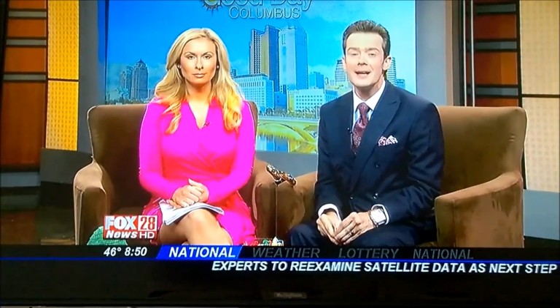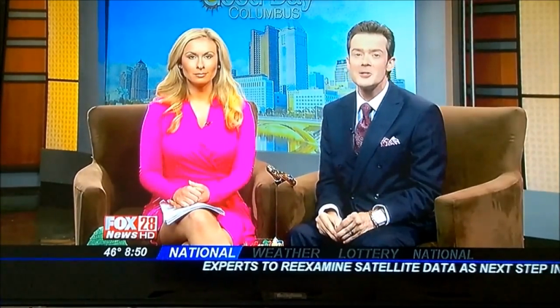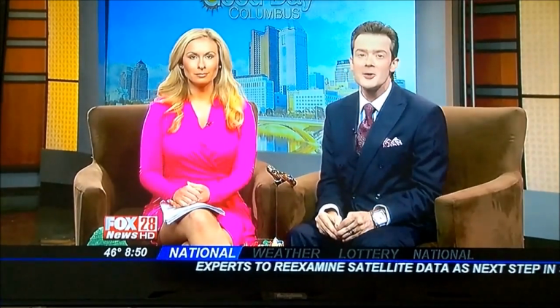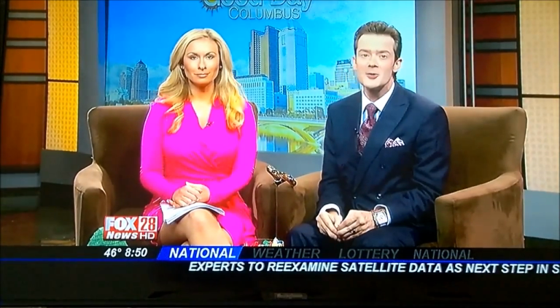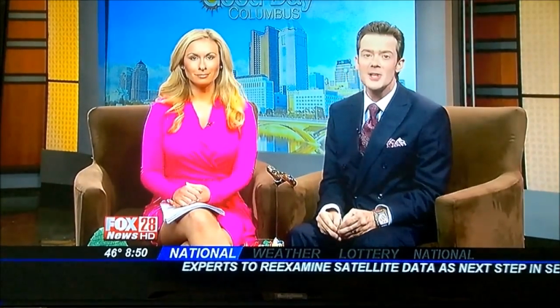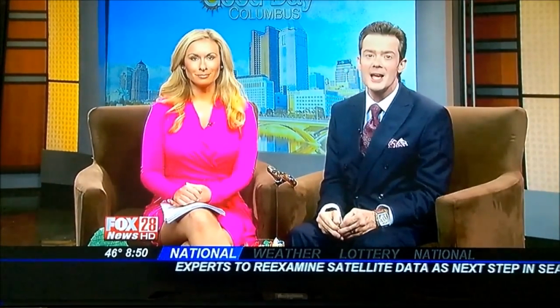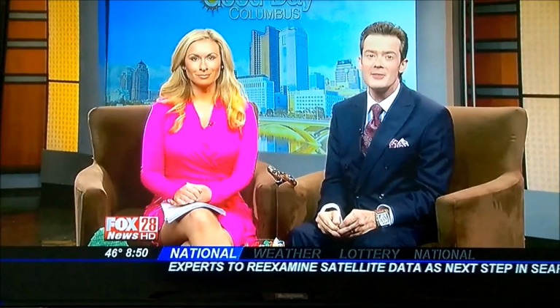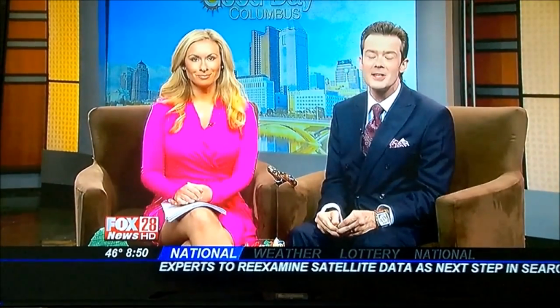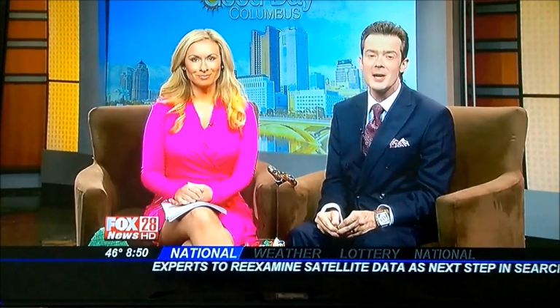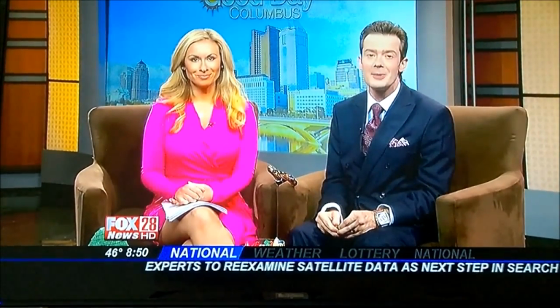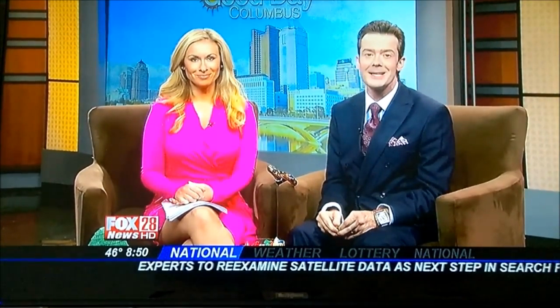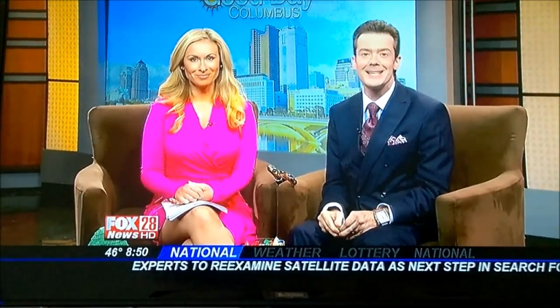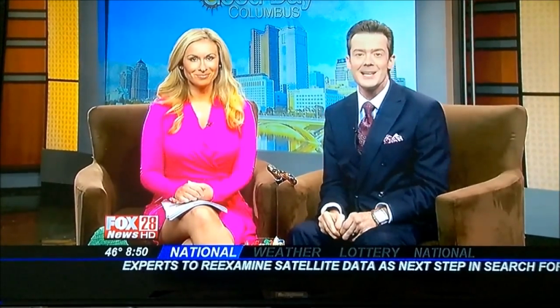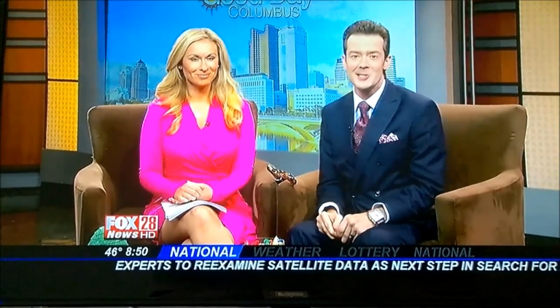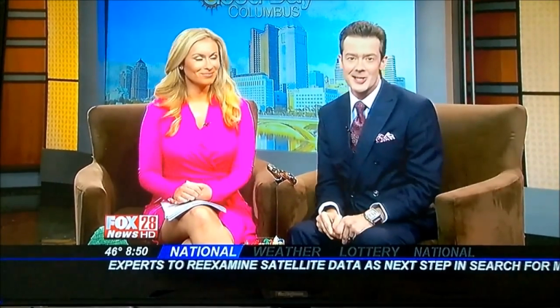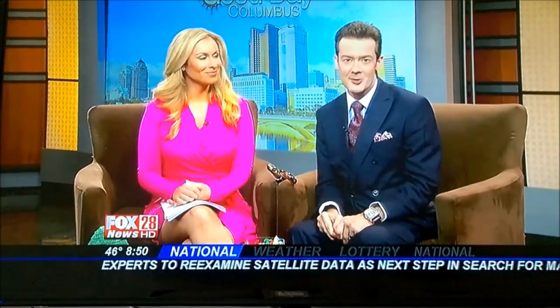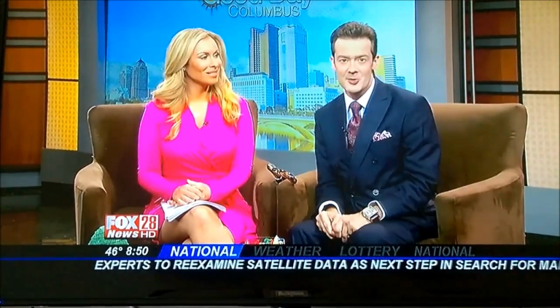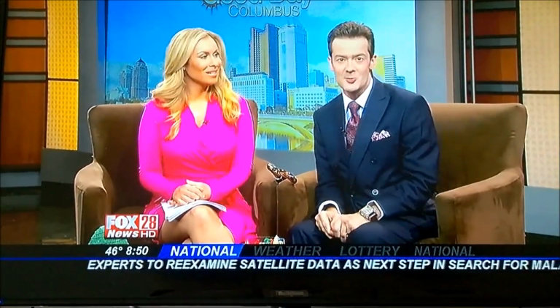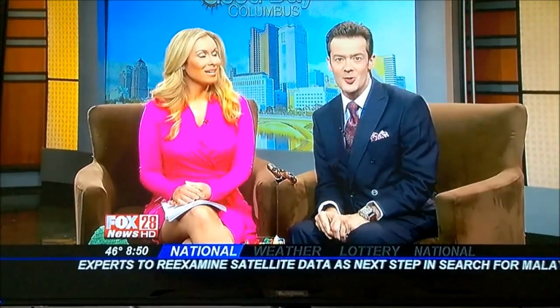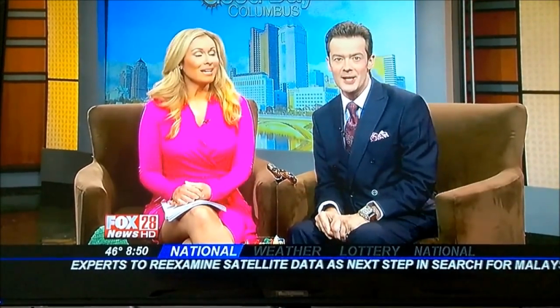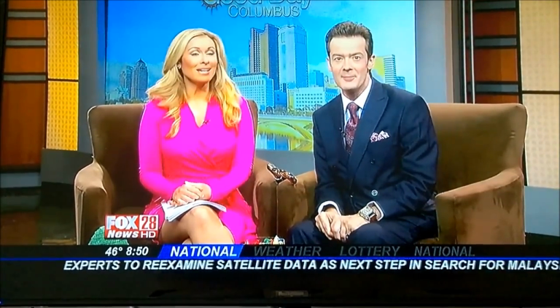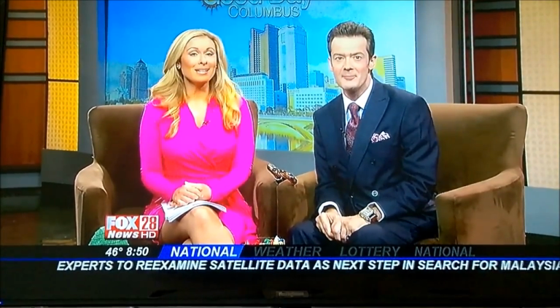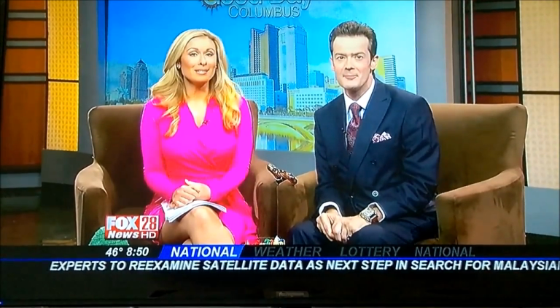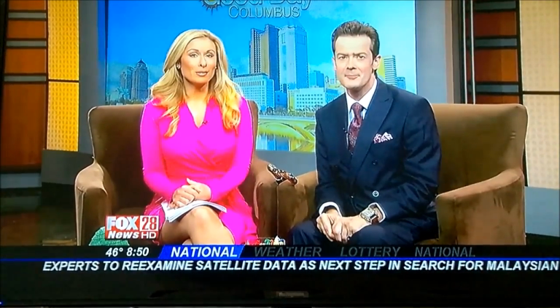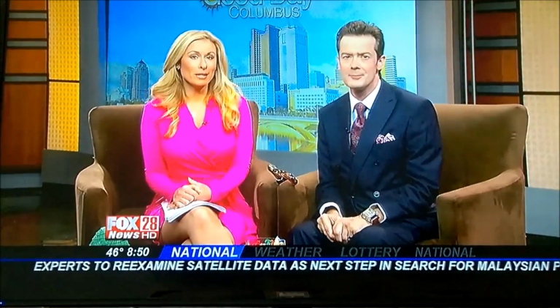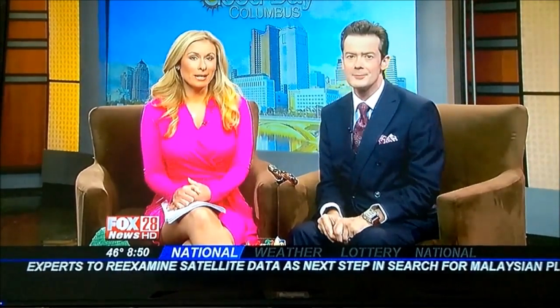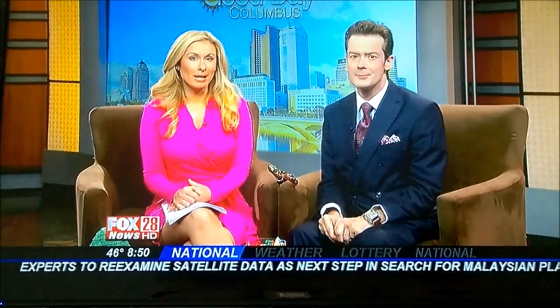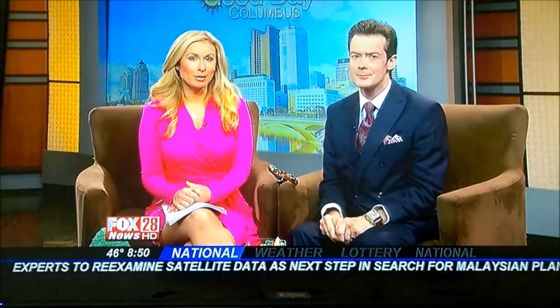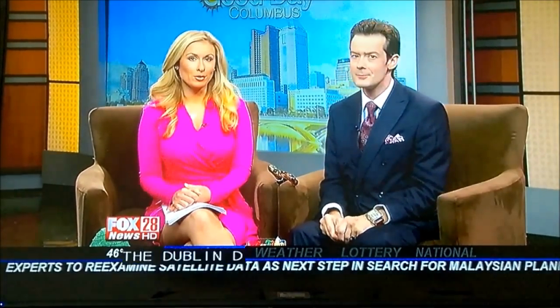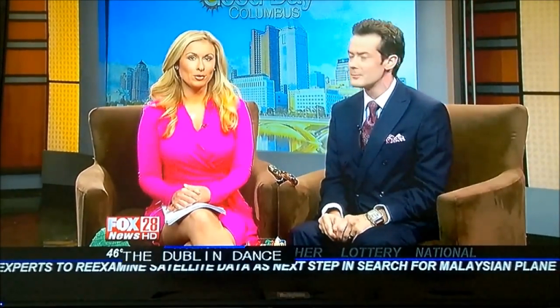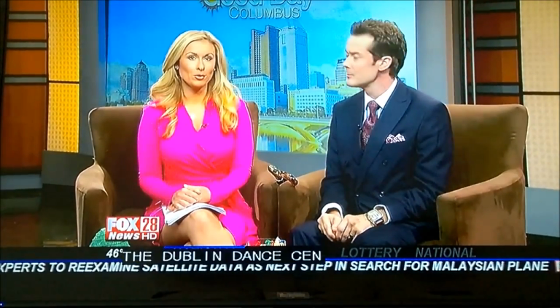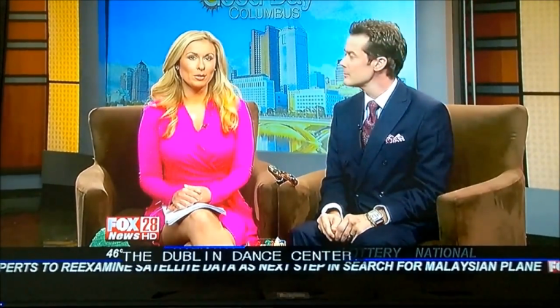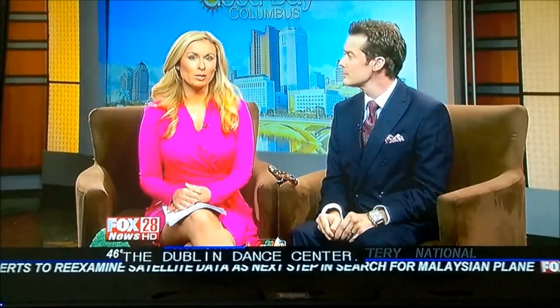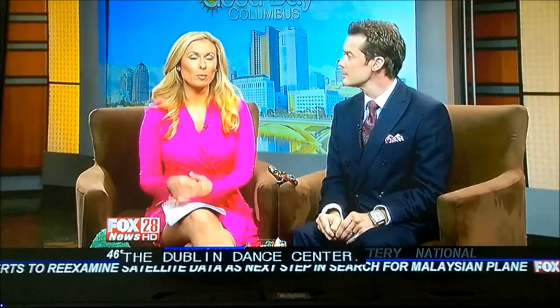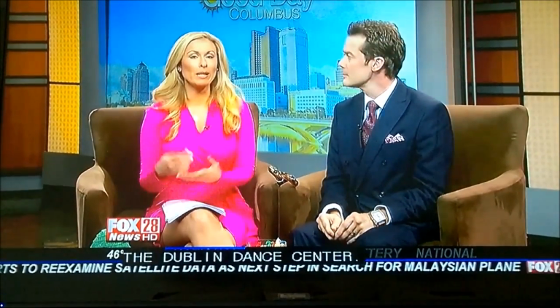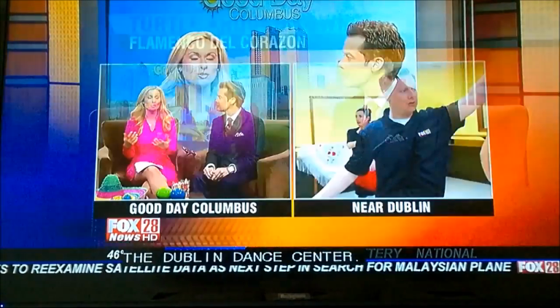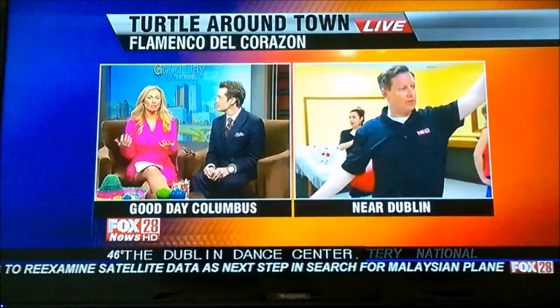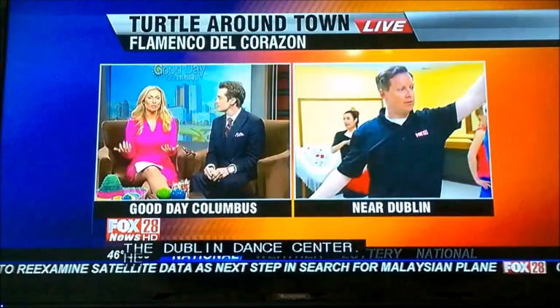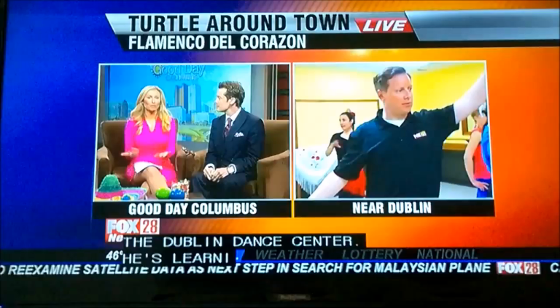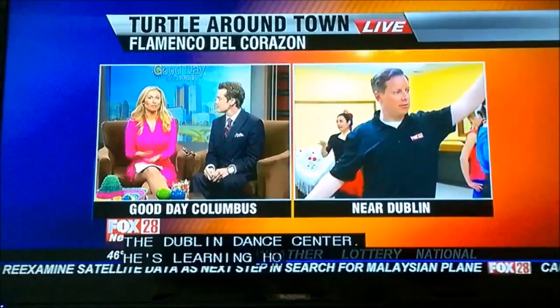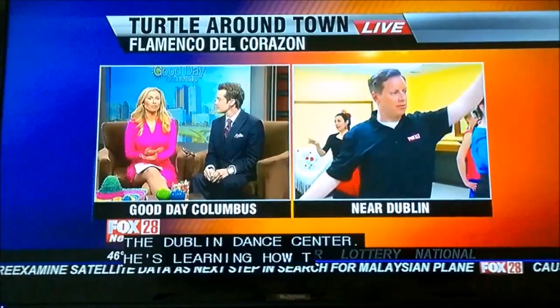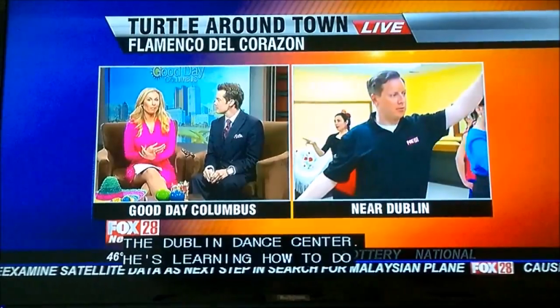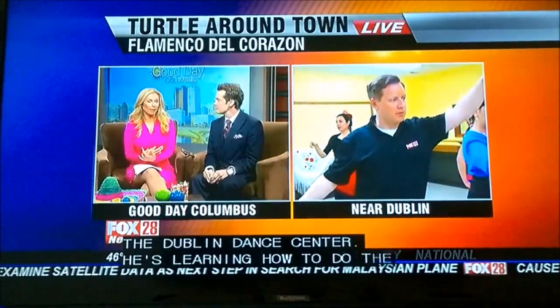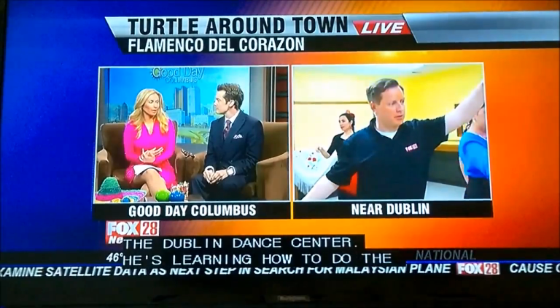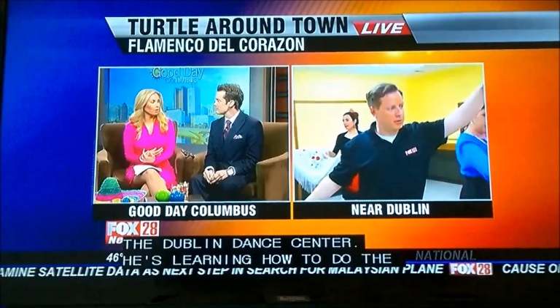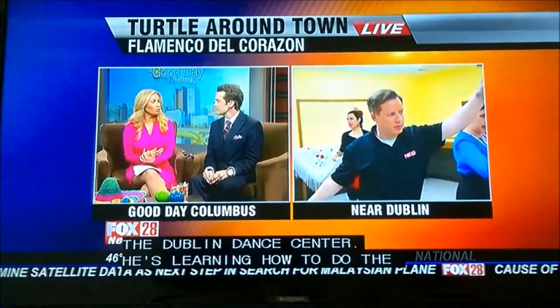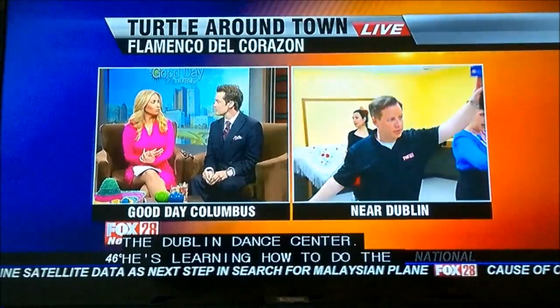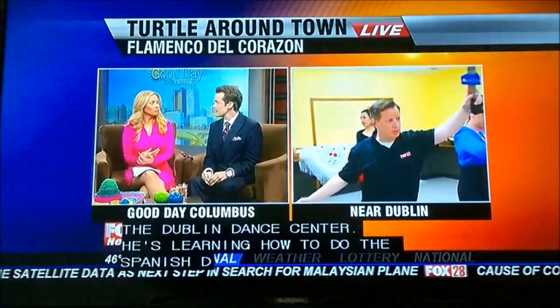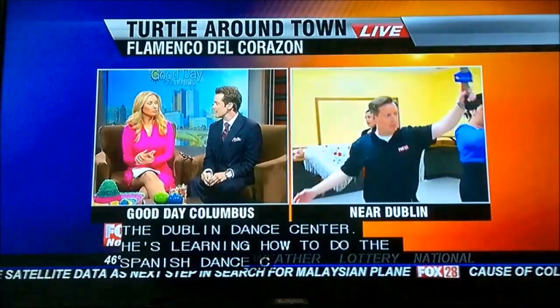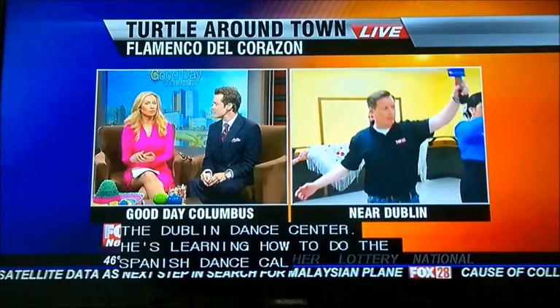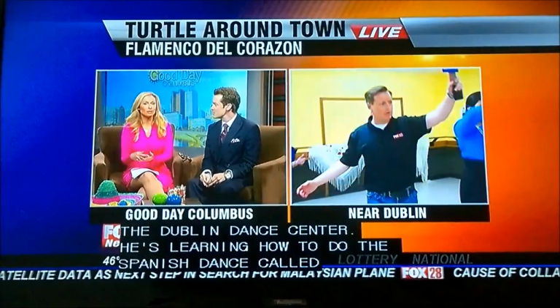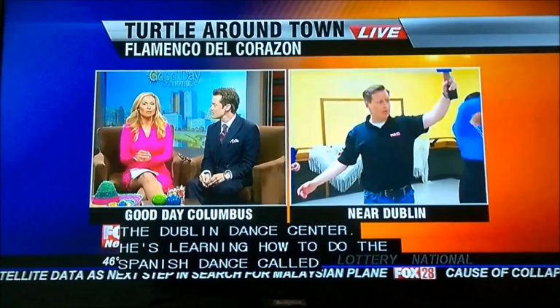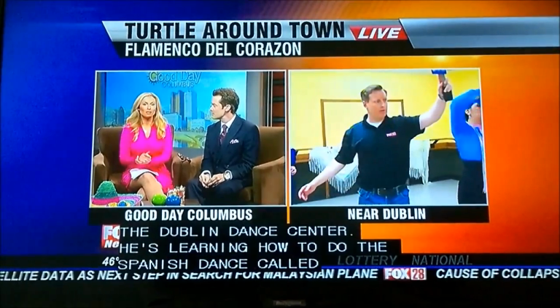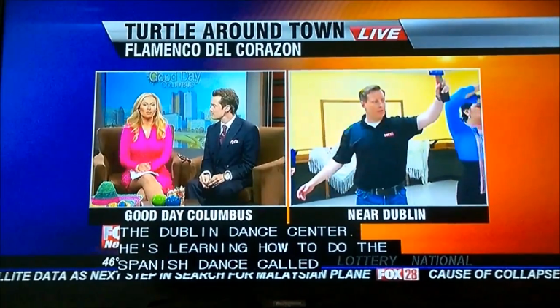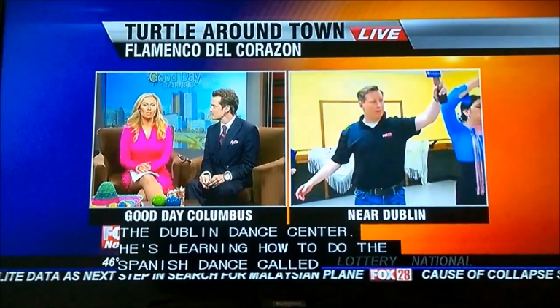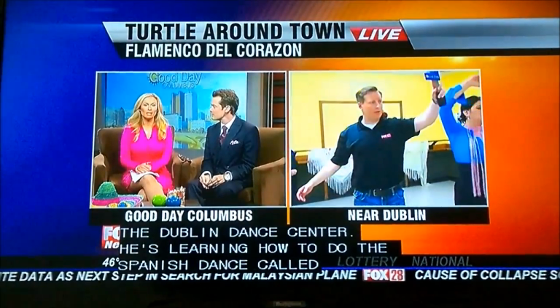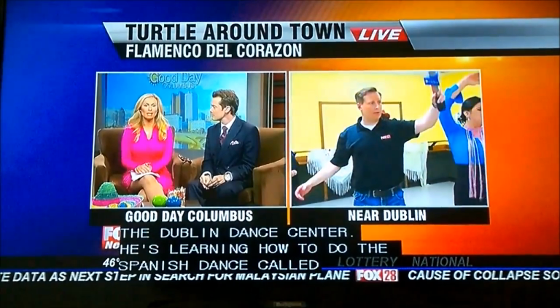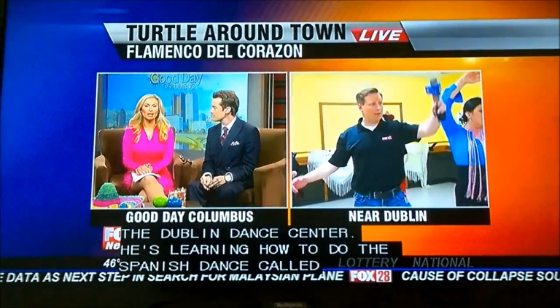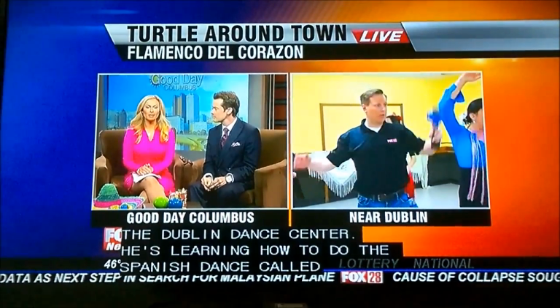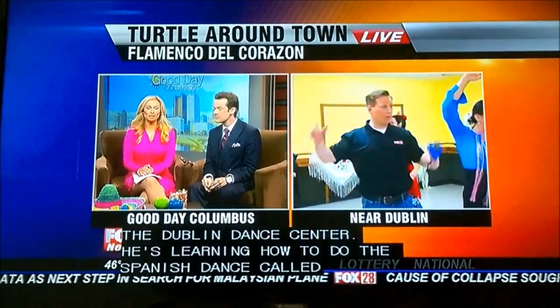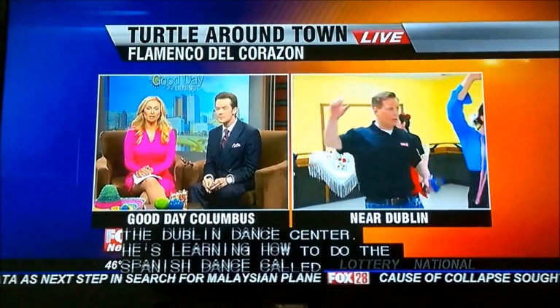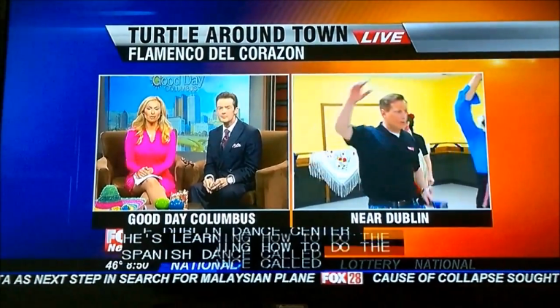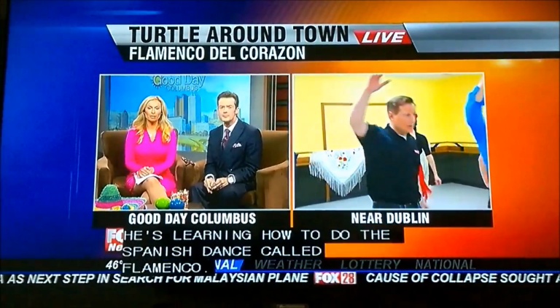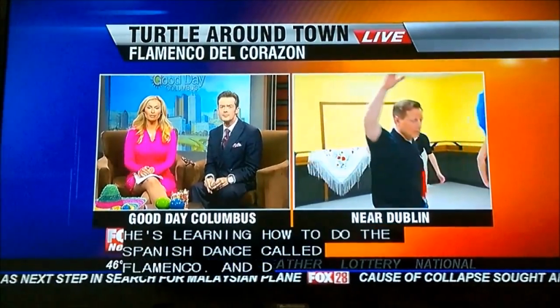Dana Turtle is live at the Dublin Dance Center this morning. He's learning how to do a Spanish dance called flamenco. So Dana, how's it going?